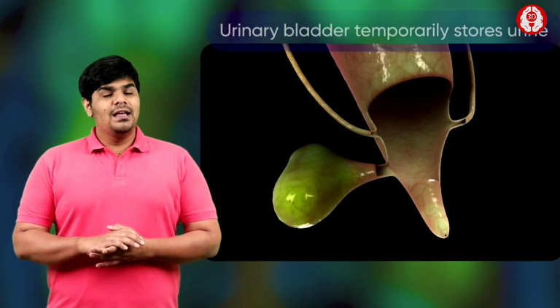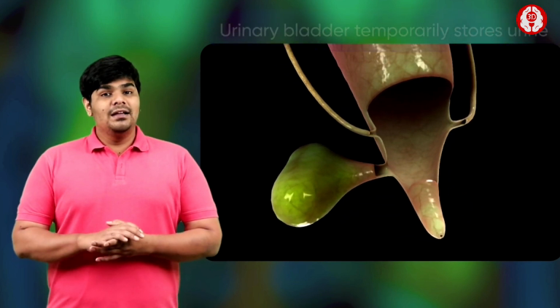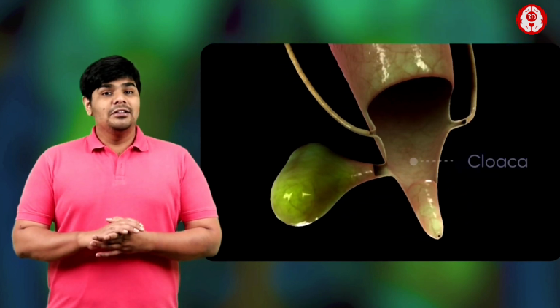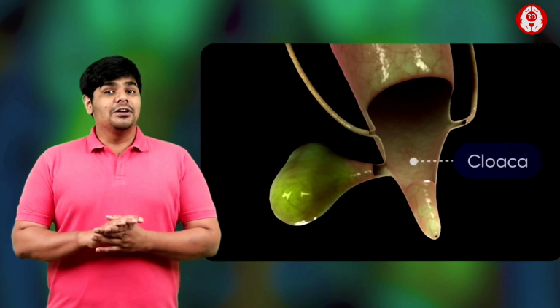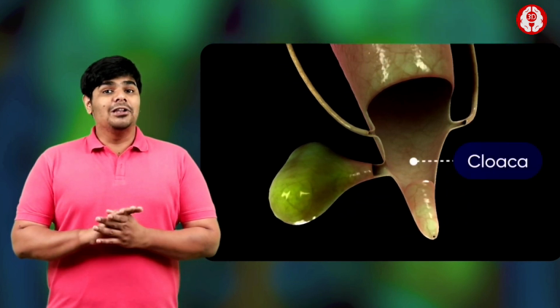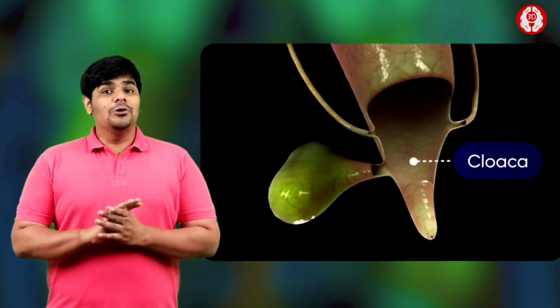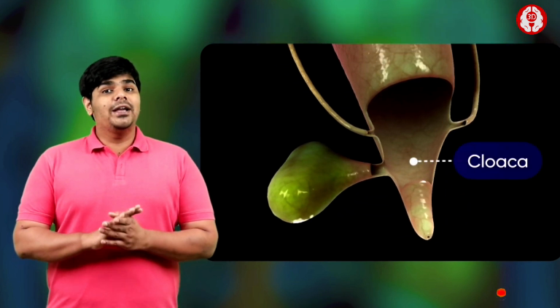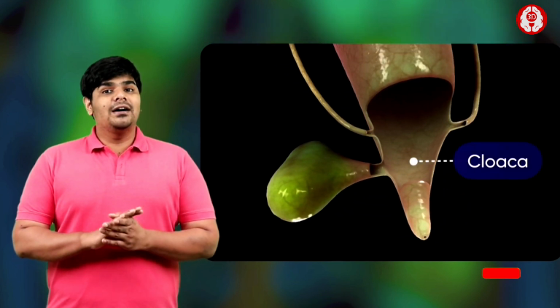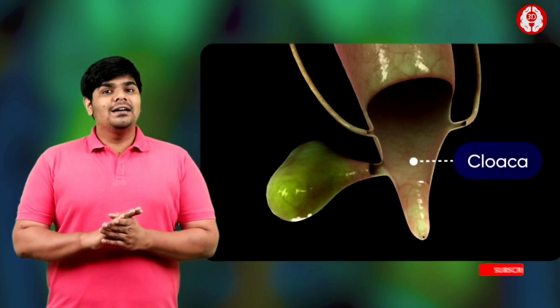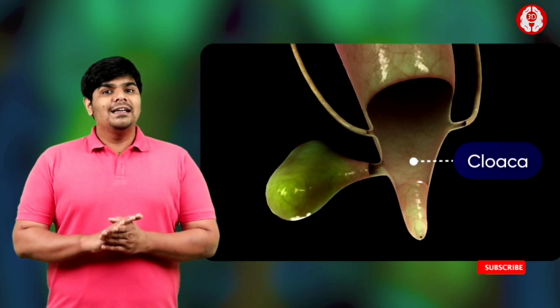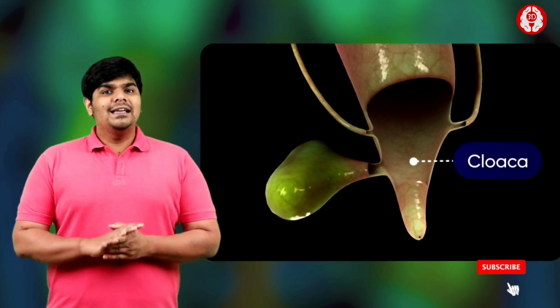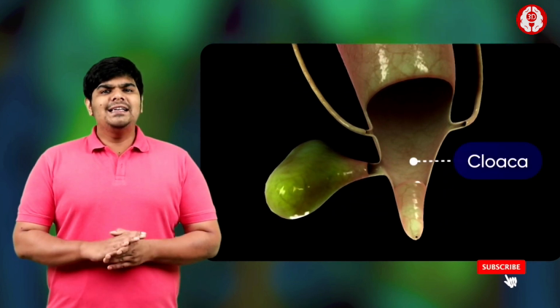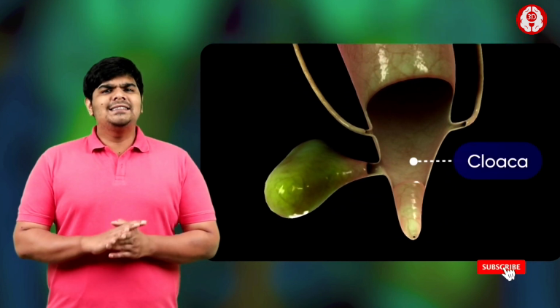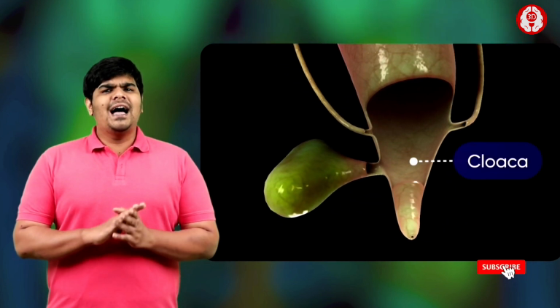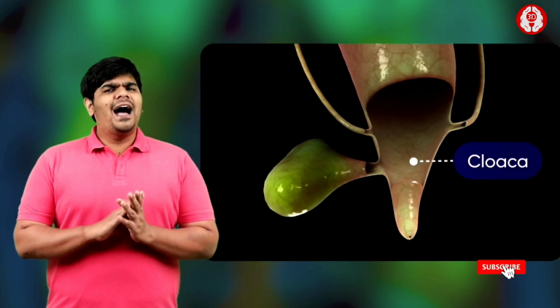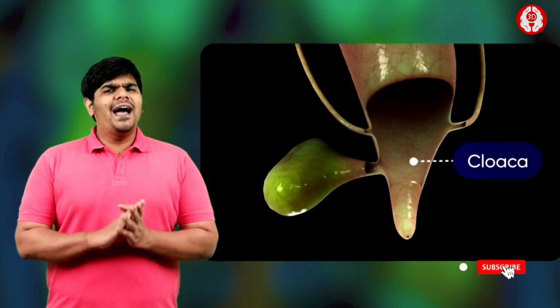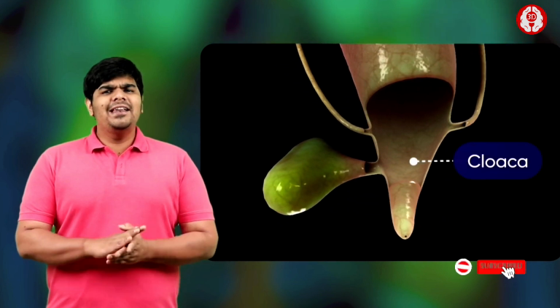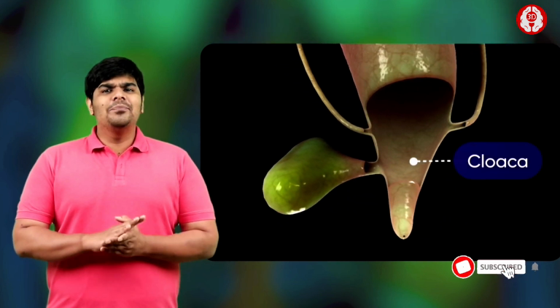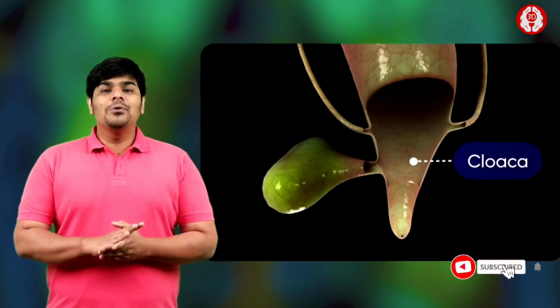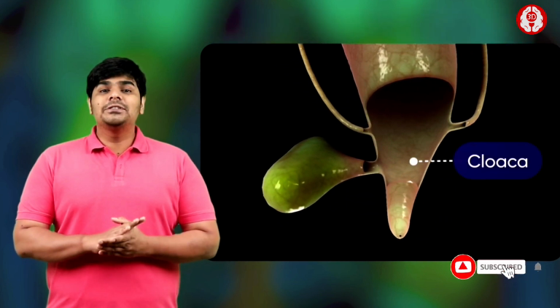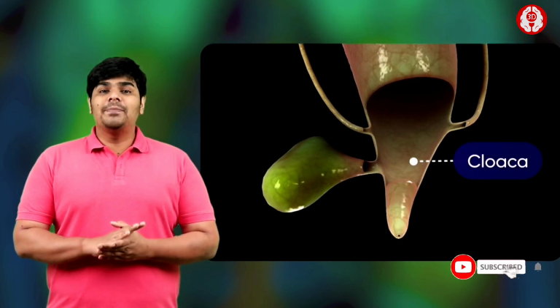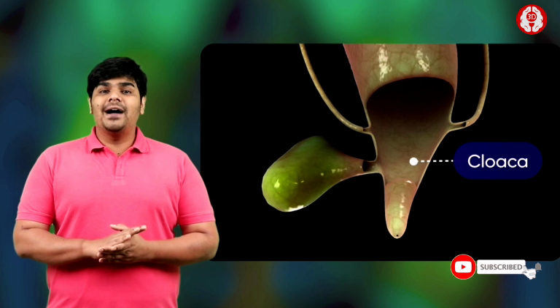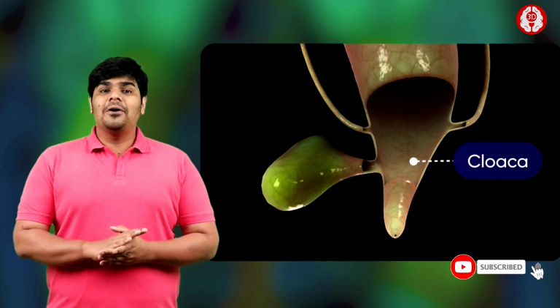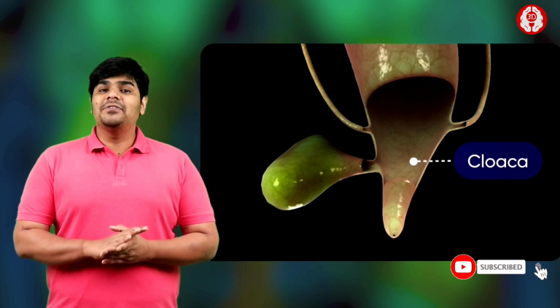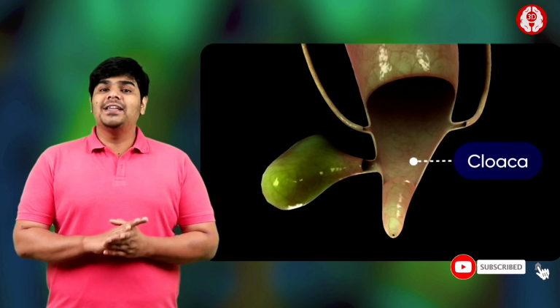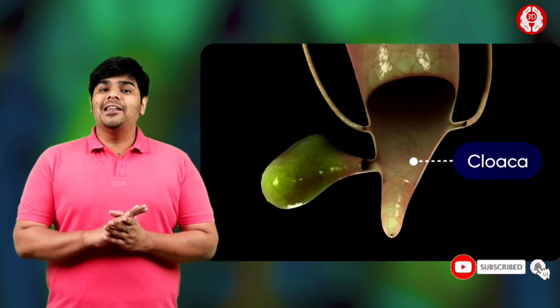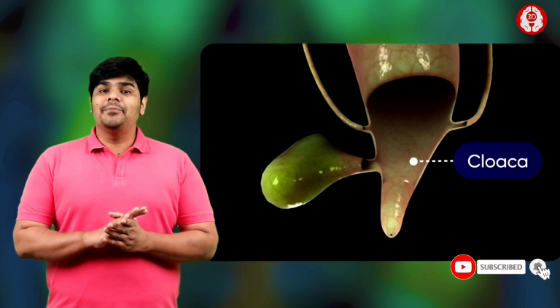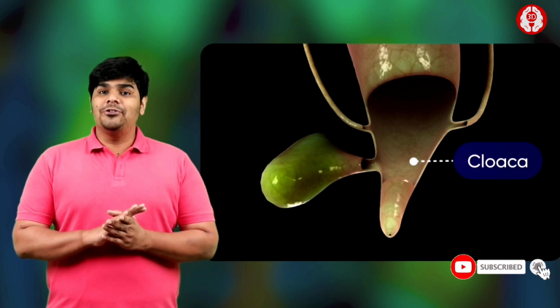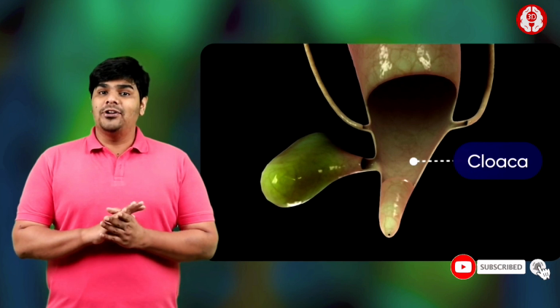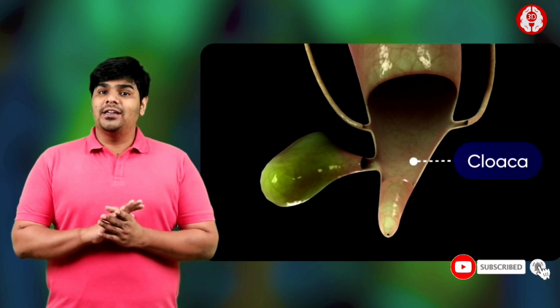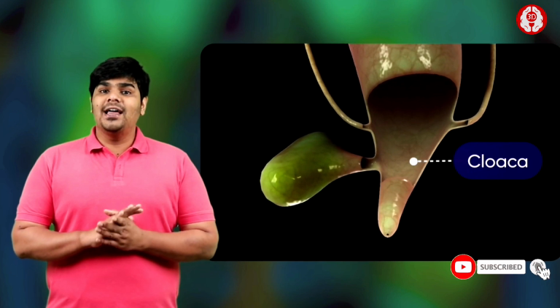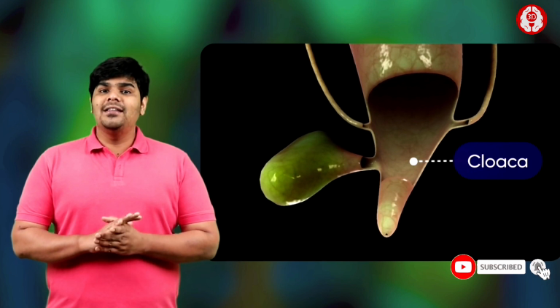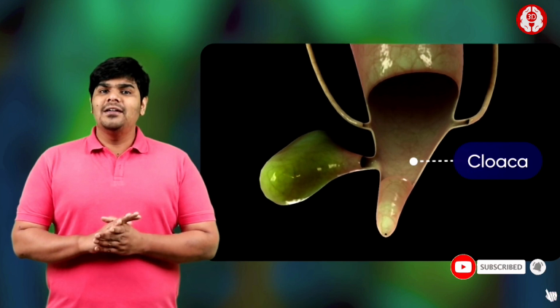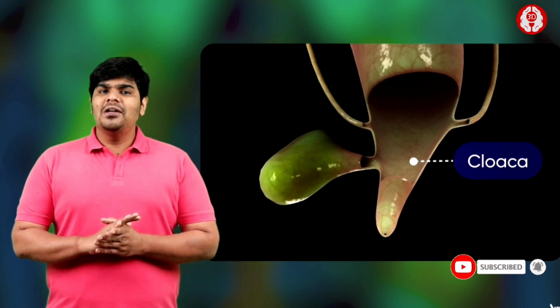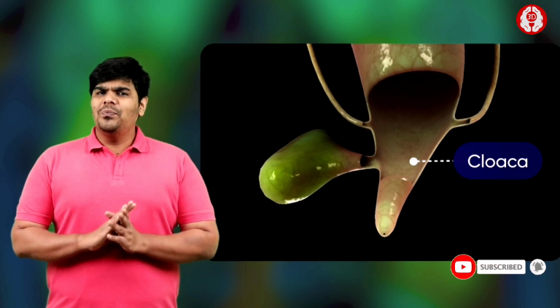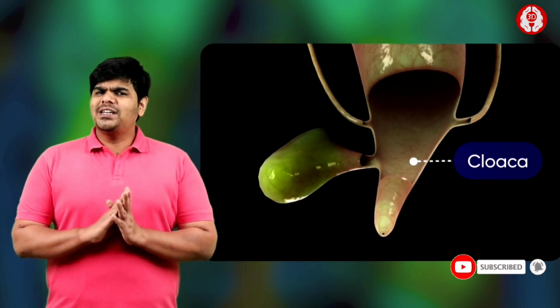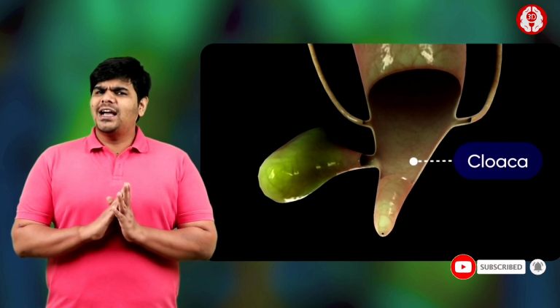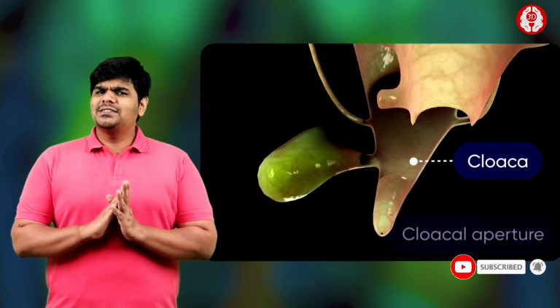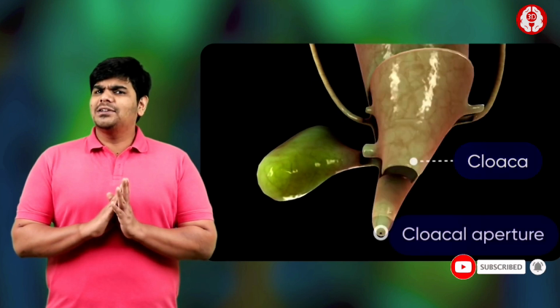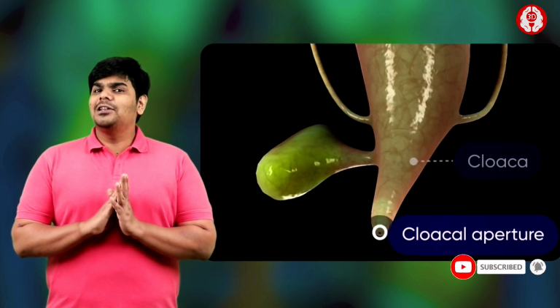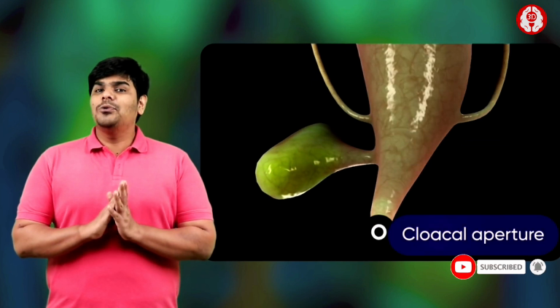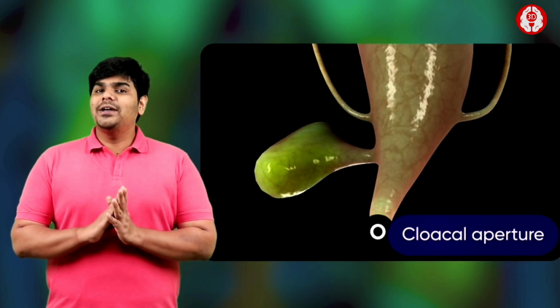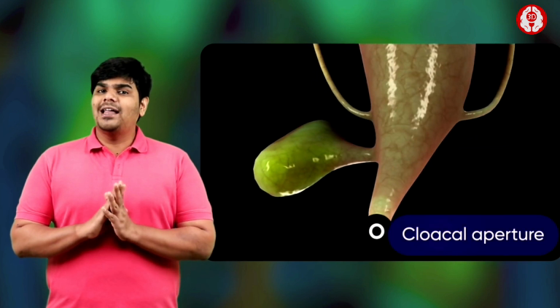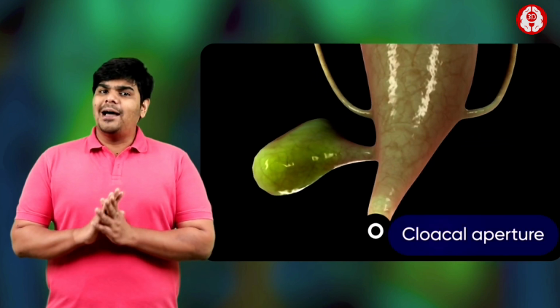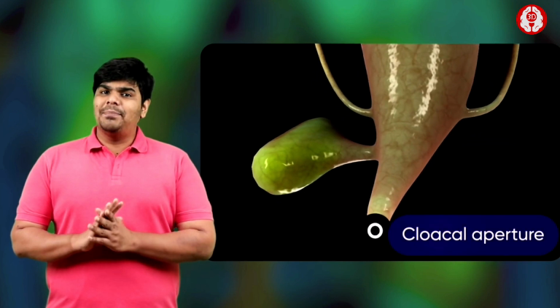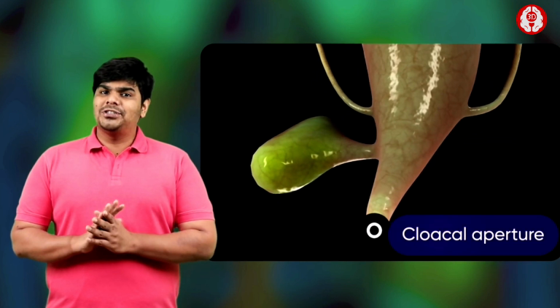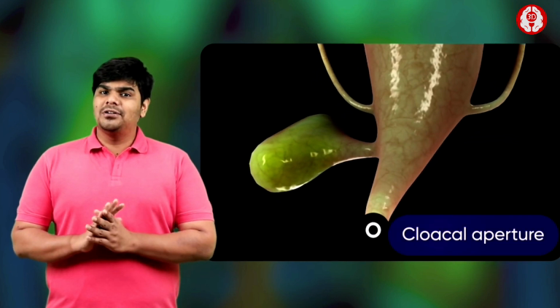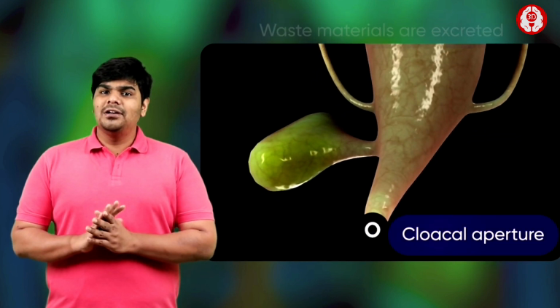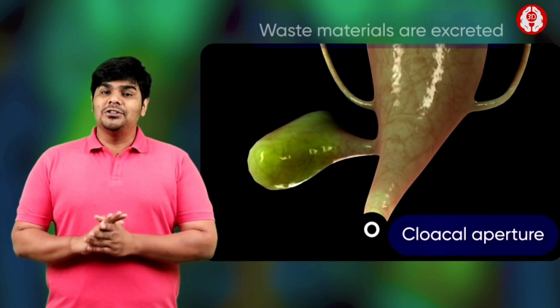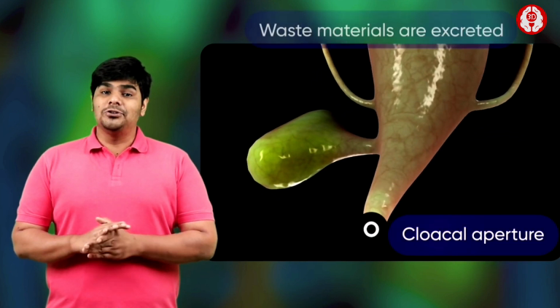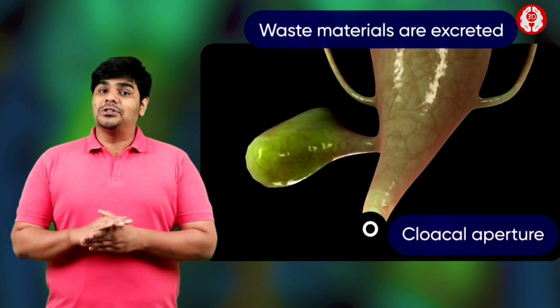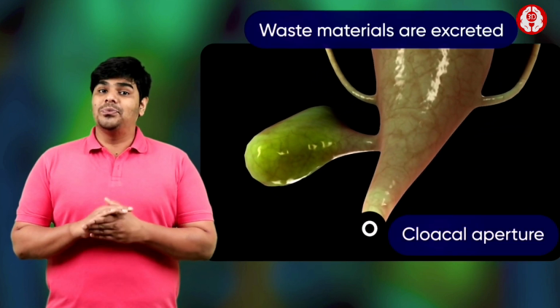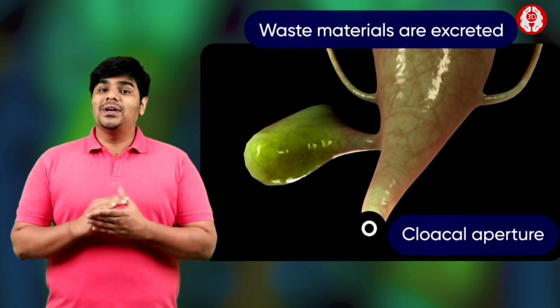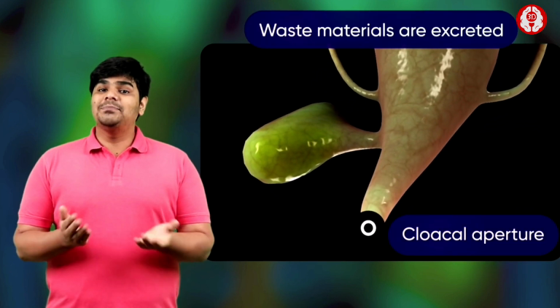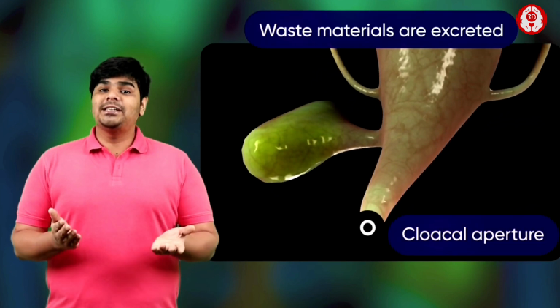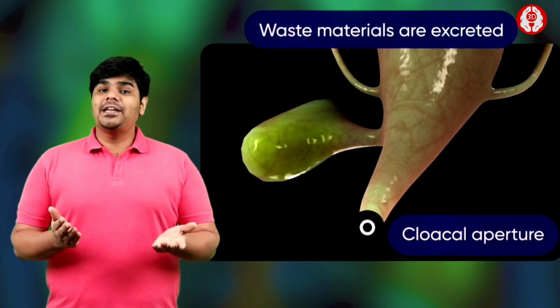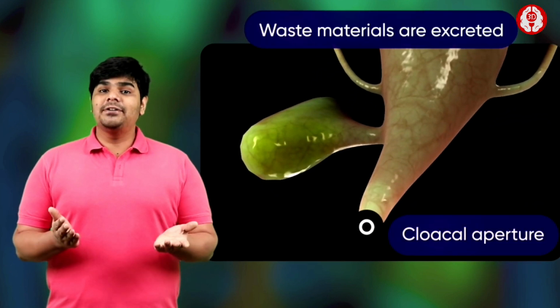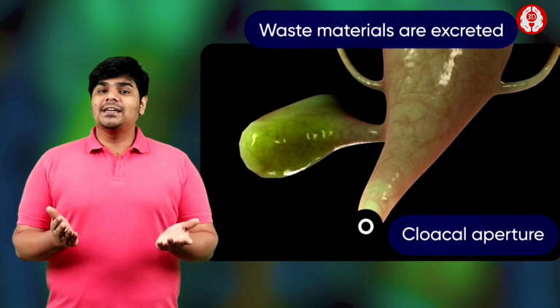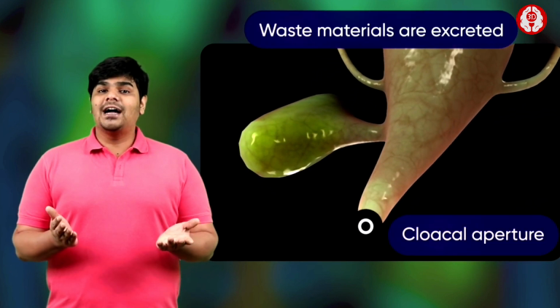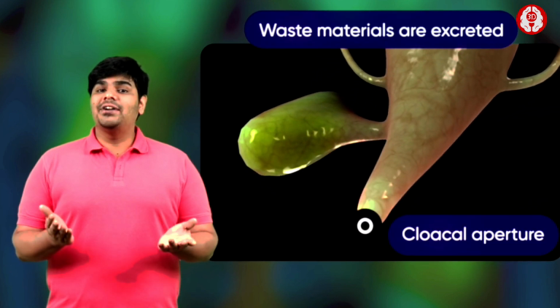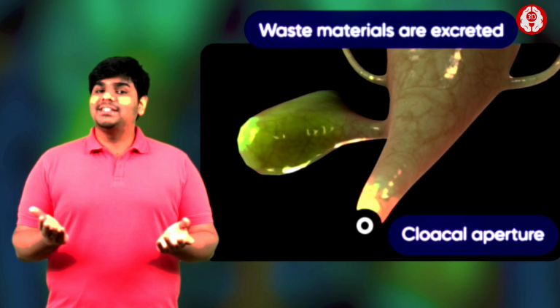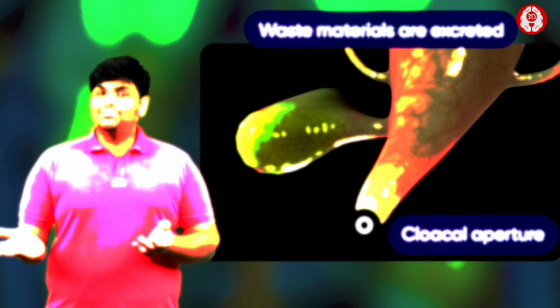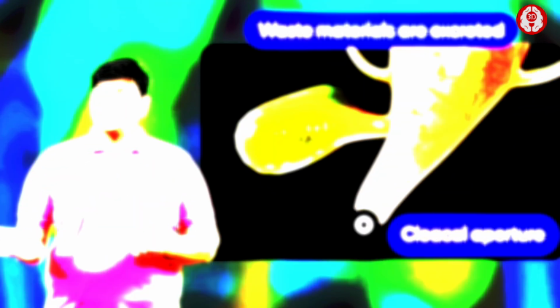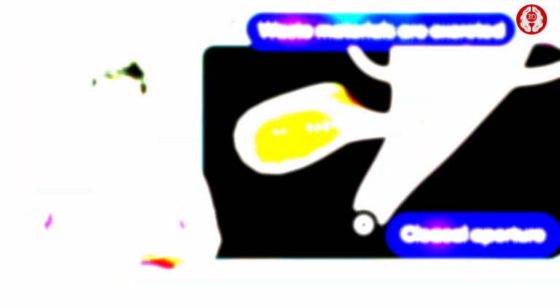The cloaca is the hindmost part of the alimentary canal, which has the cloacal aperture through which waste materials are excreted.